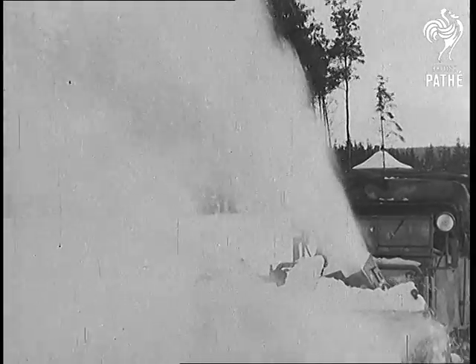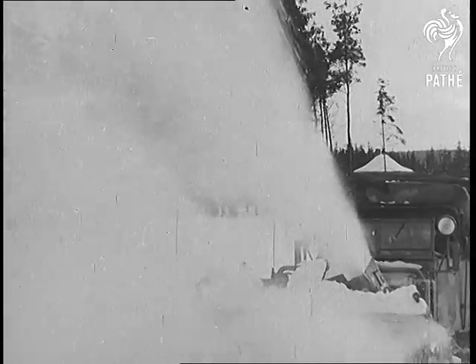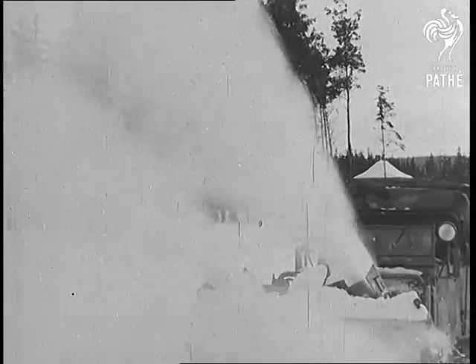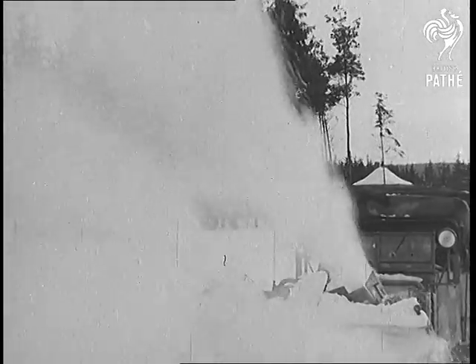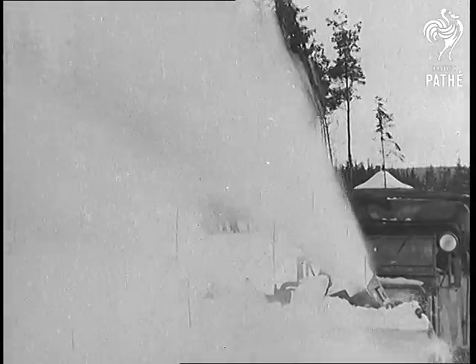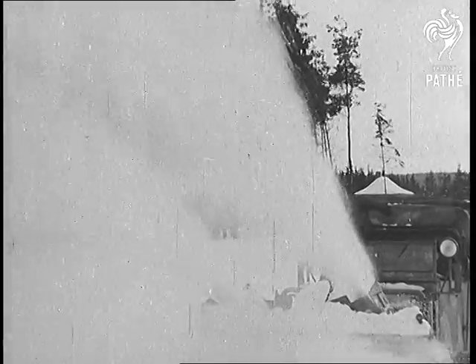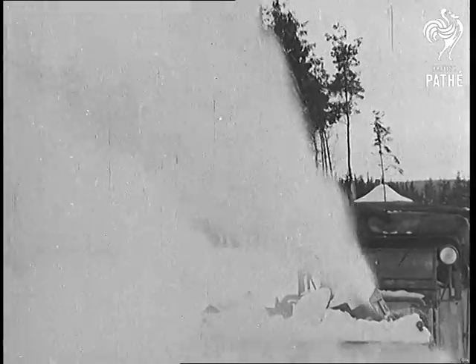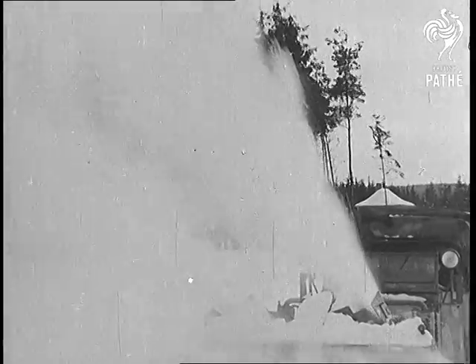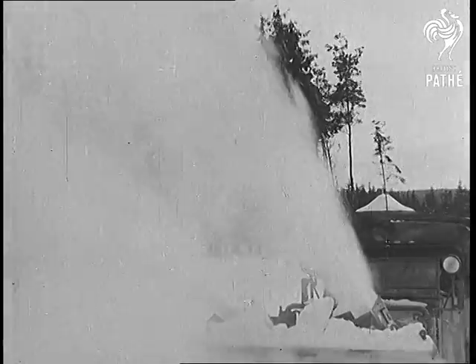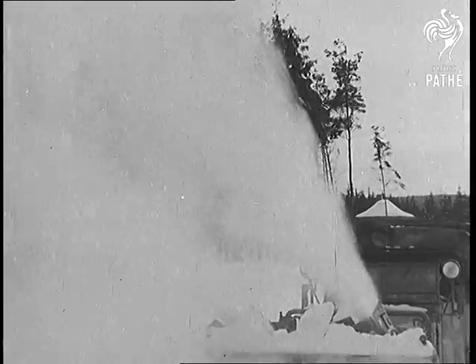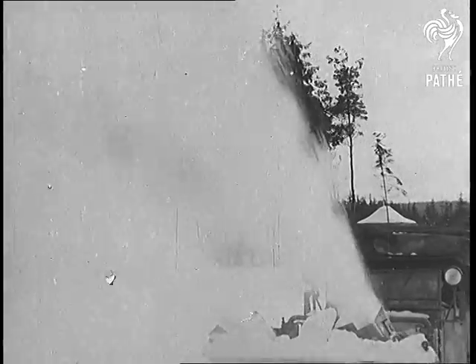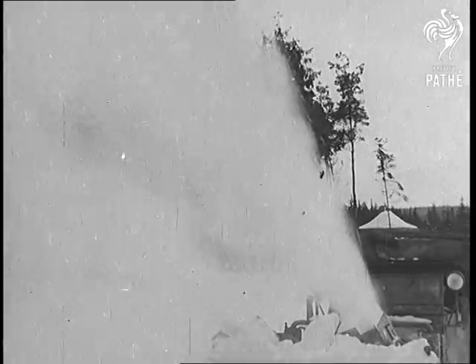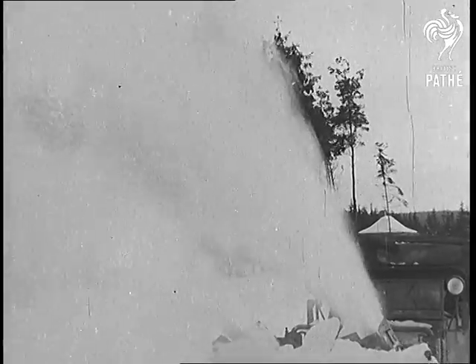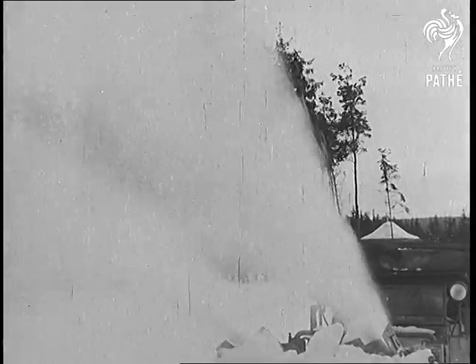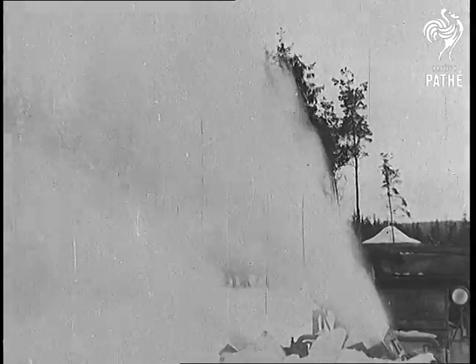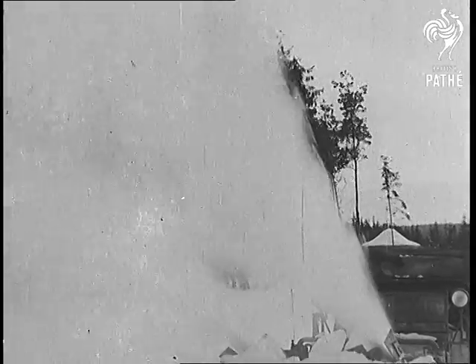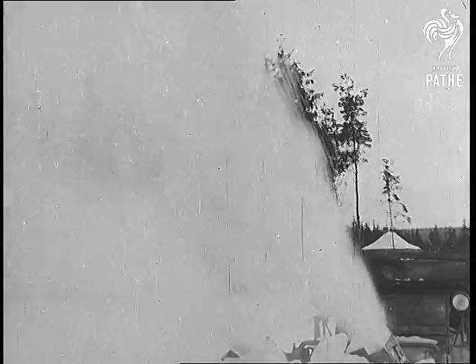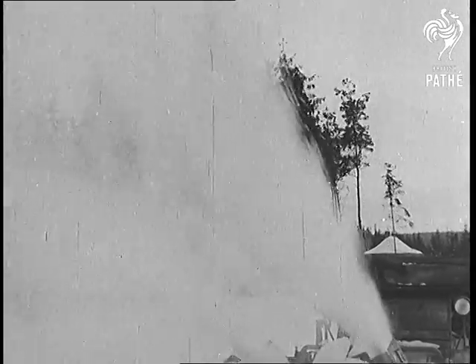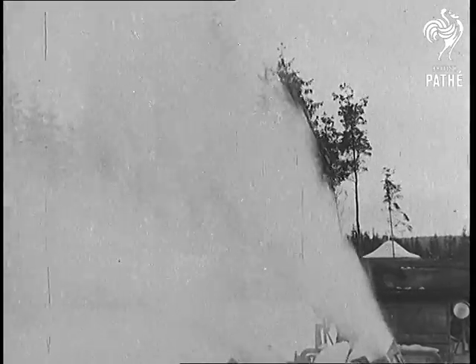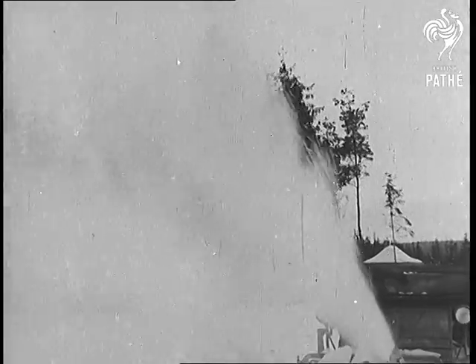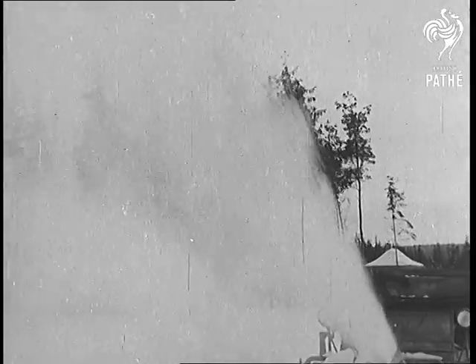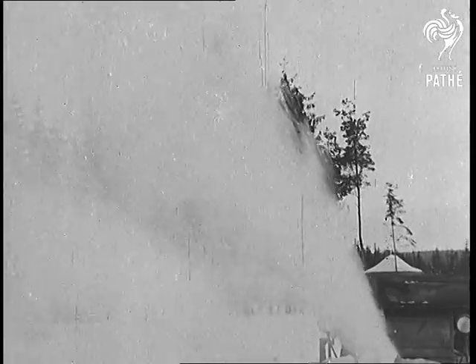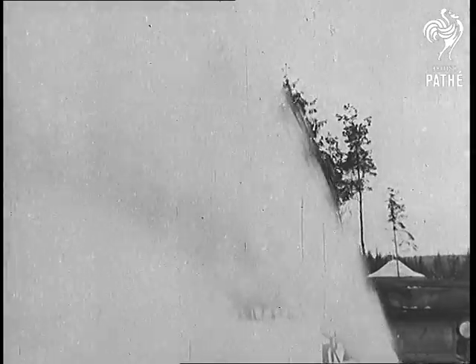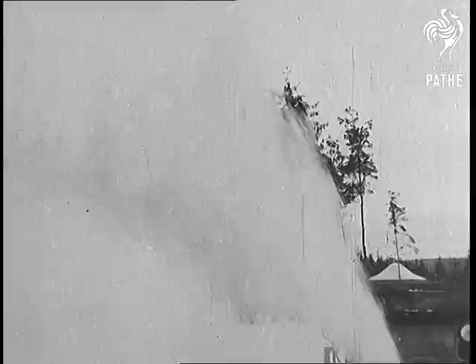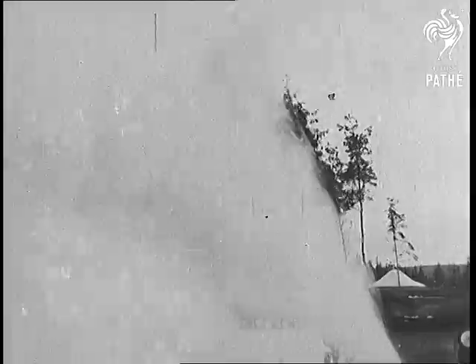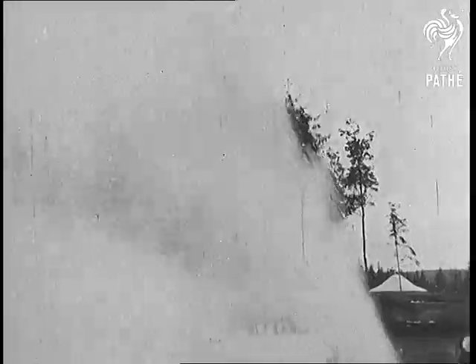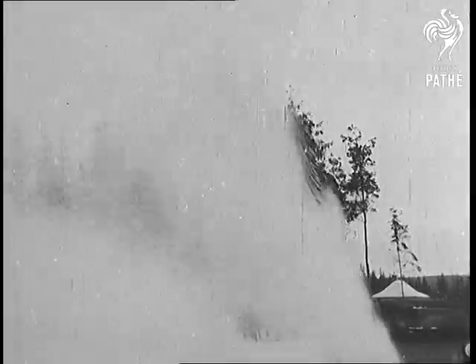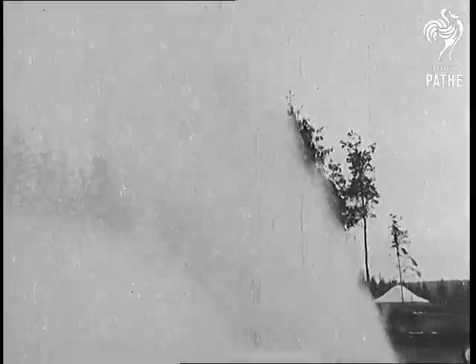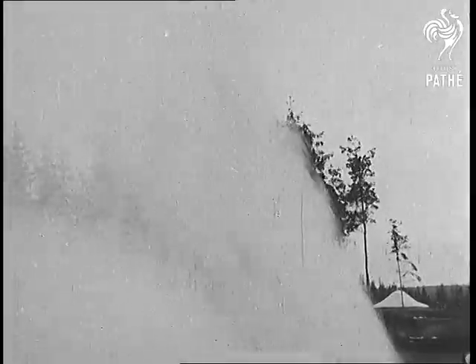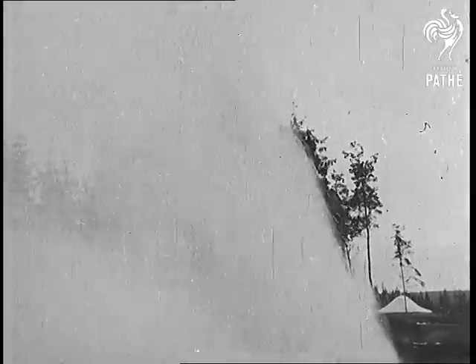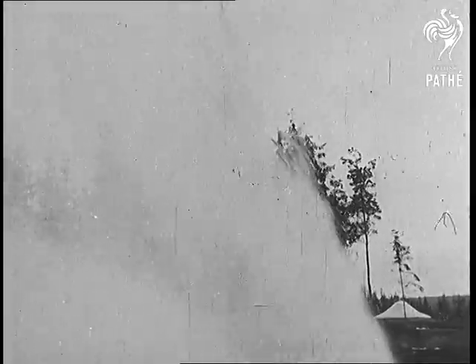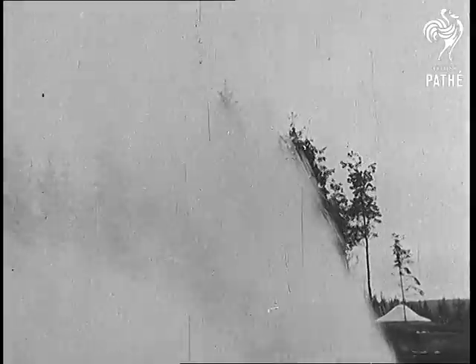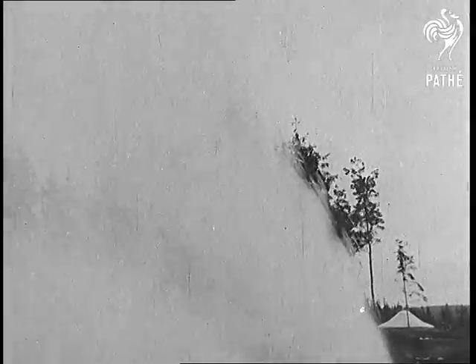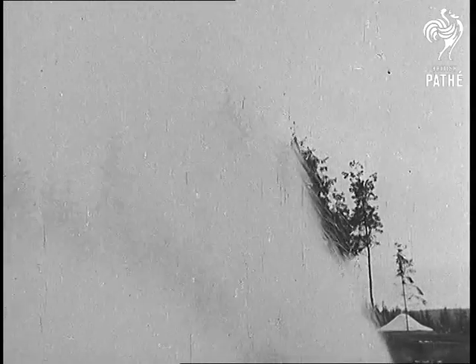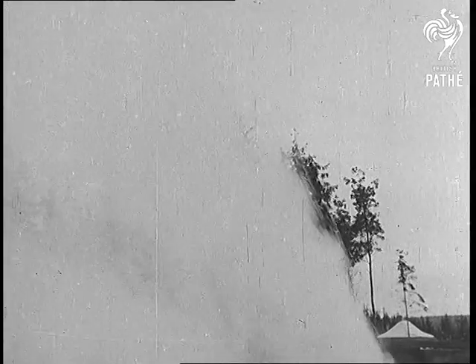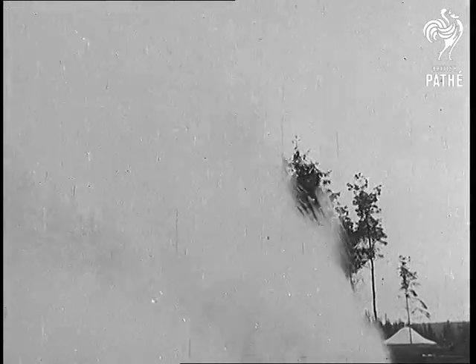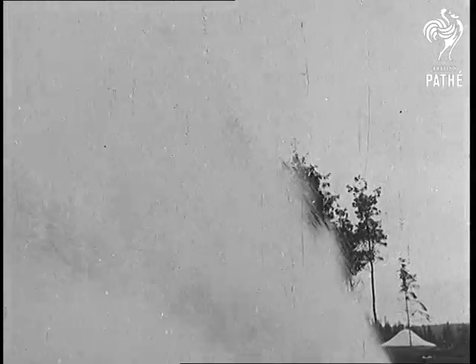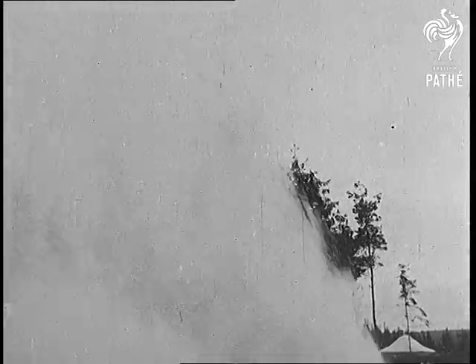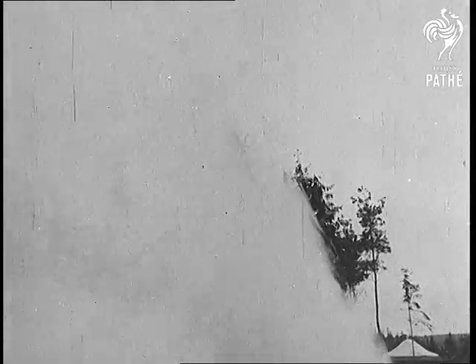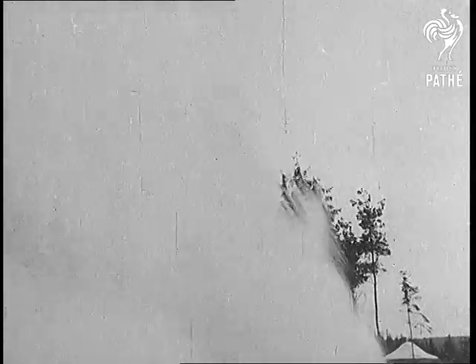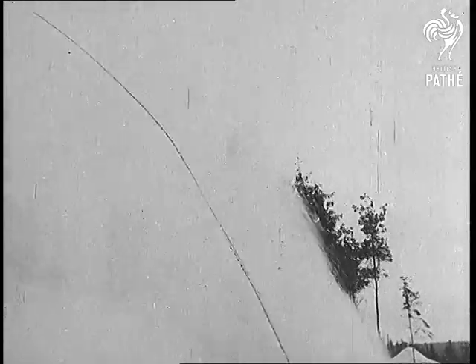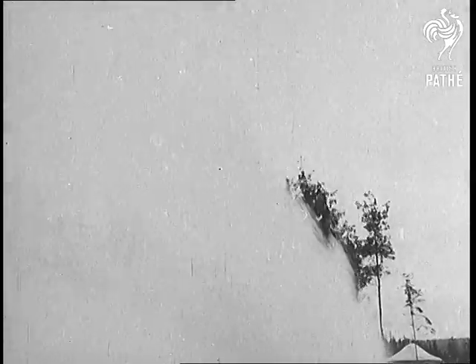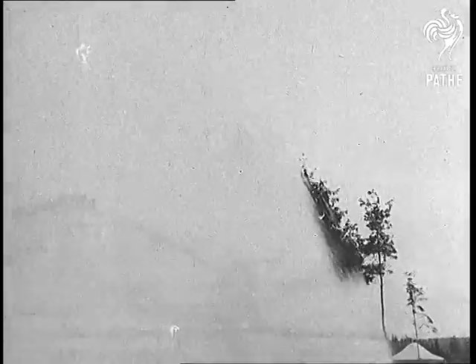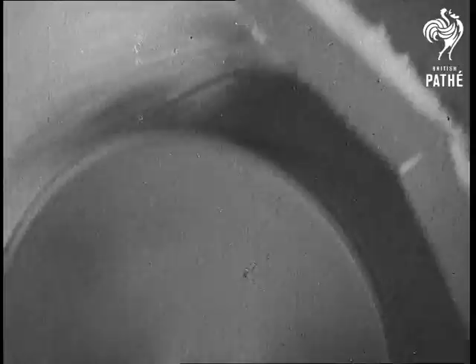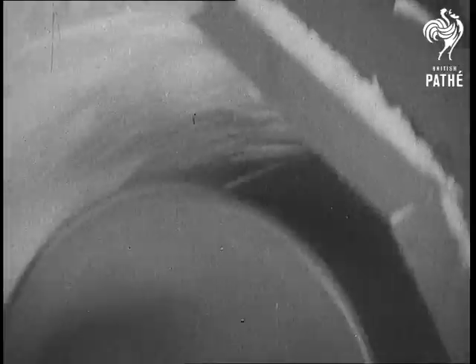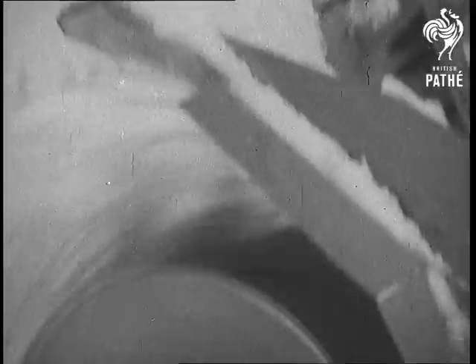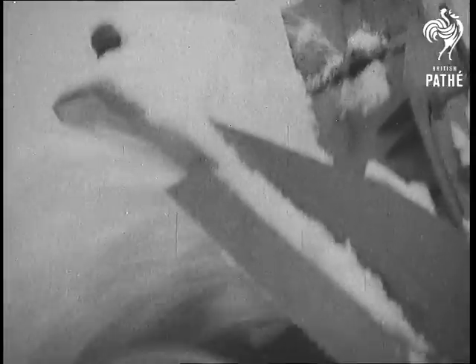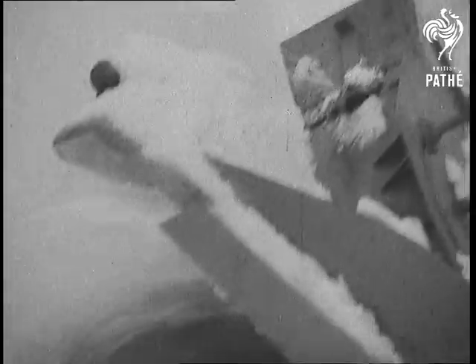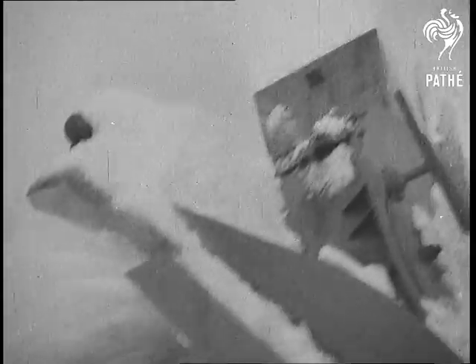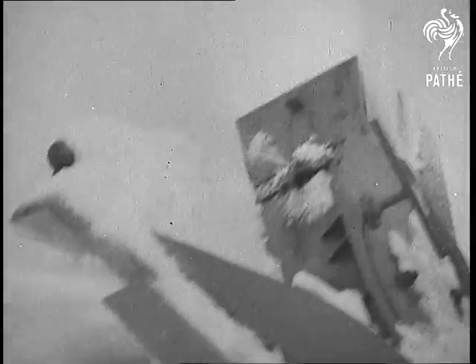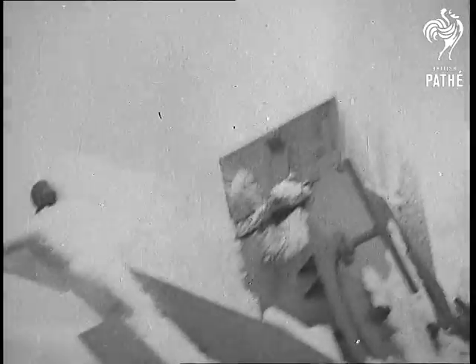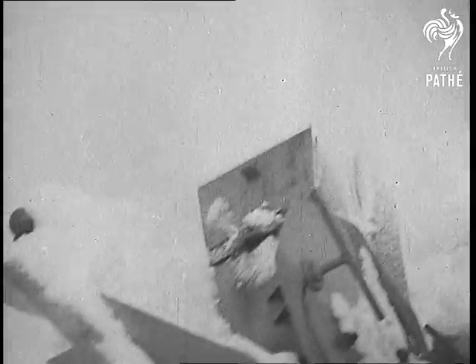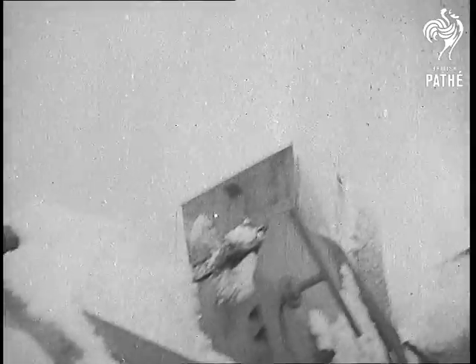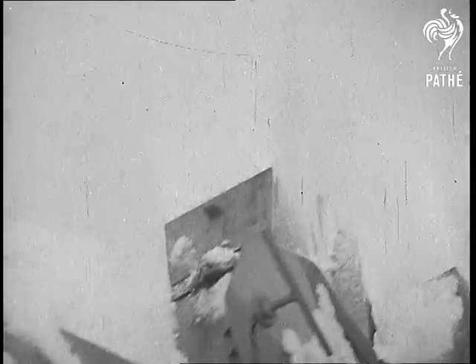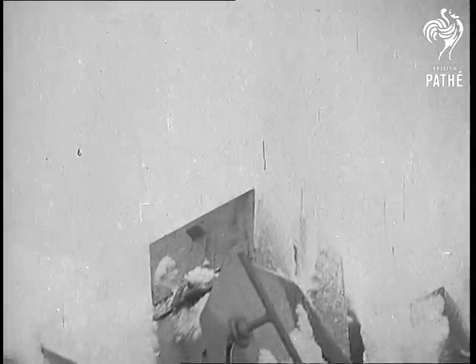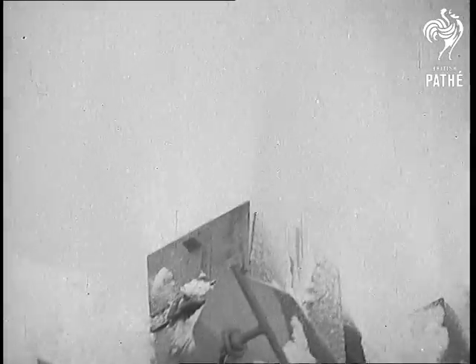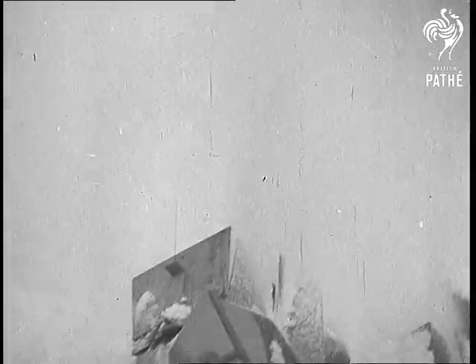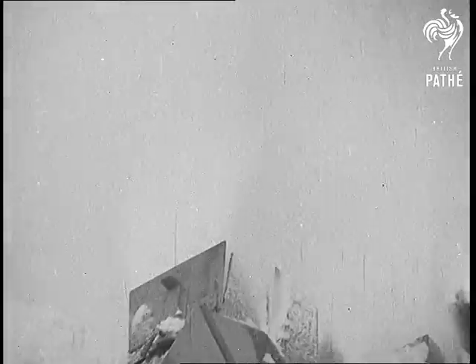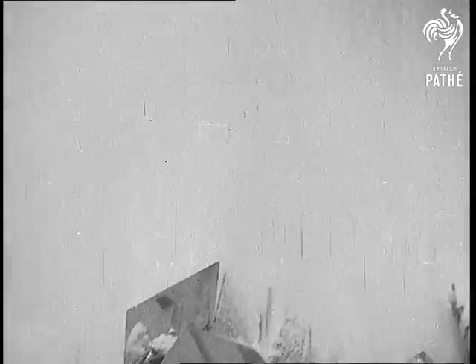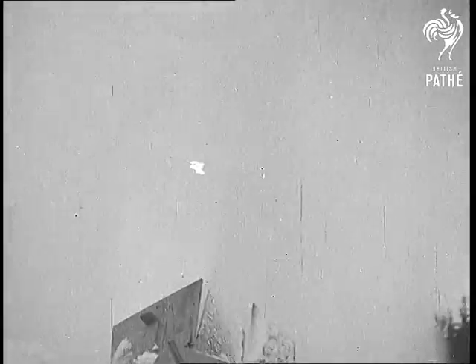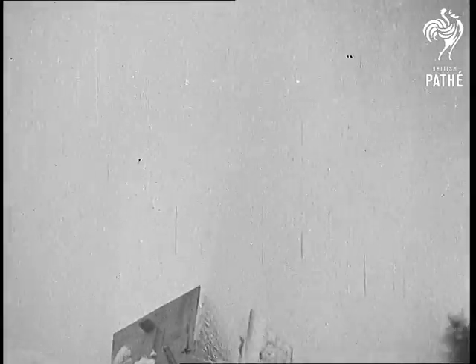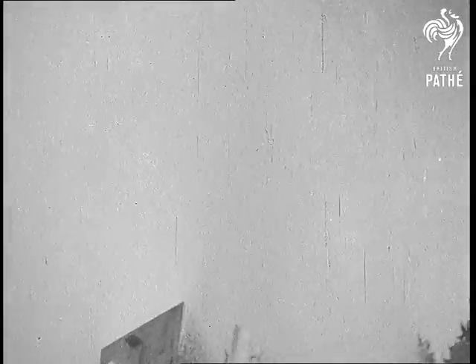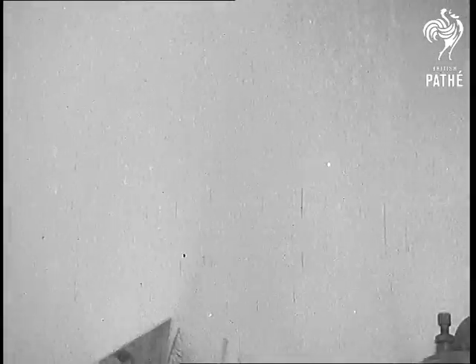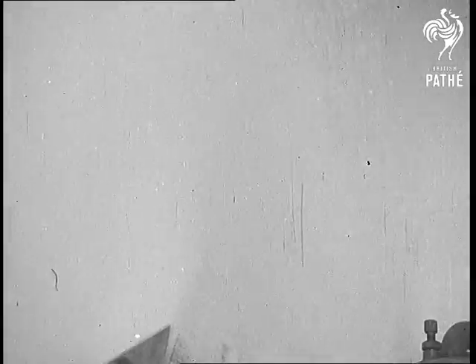The new plough can travel while actually ploughing at anything up to 15 miles an hour. With so much snow to clear, that's just as well.